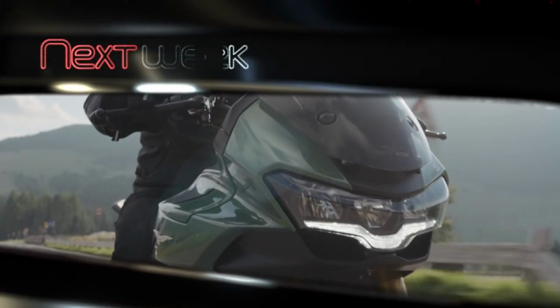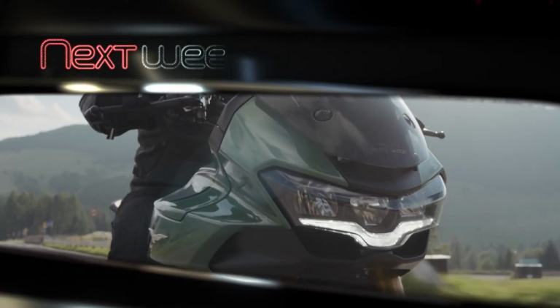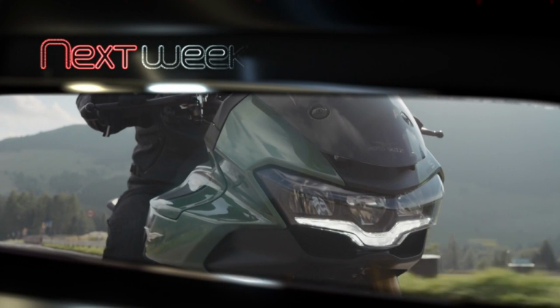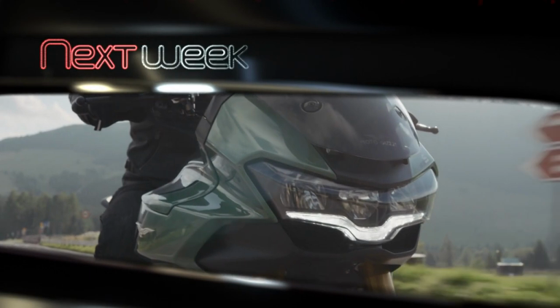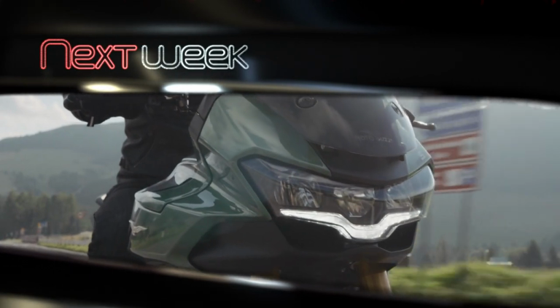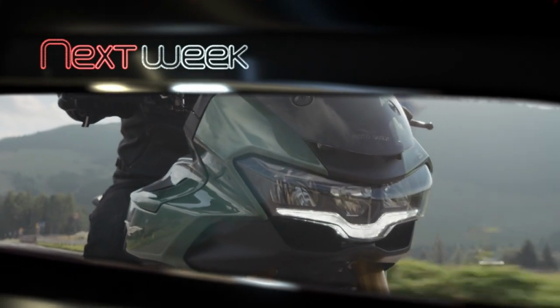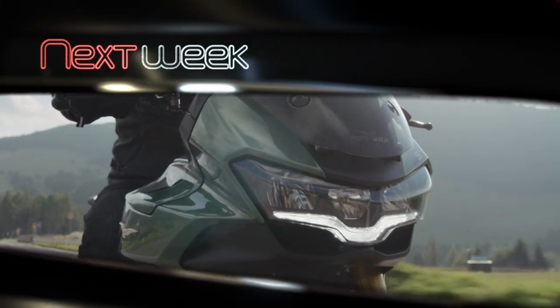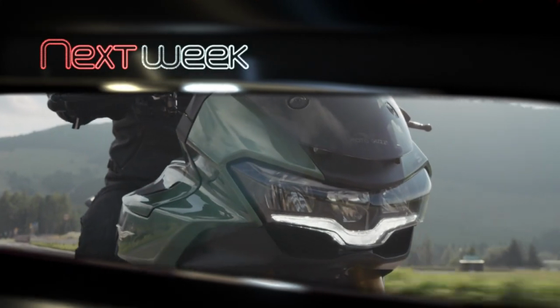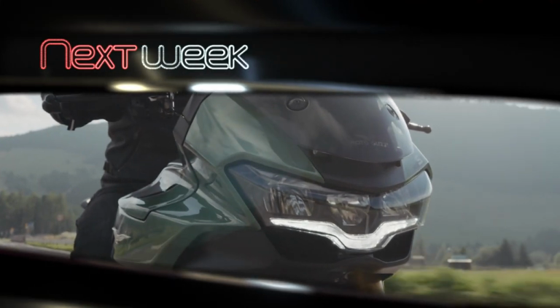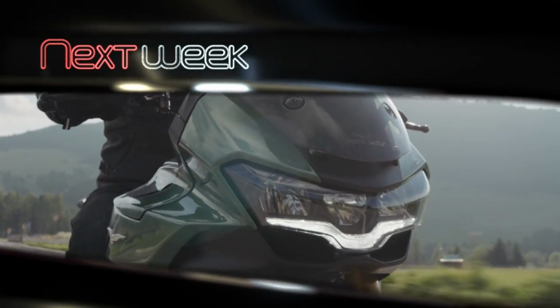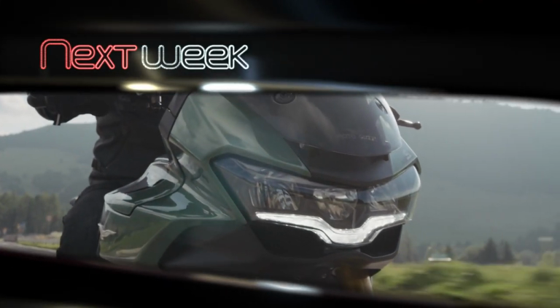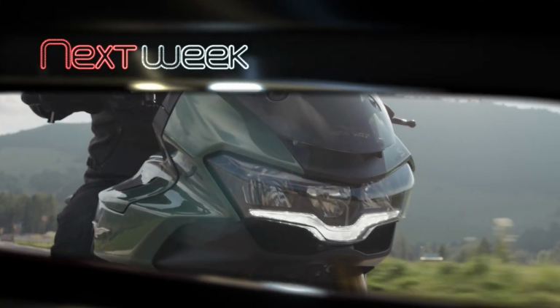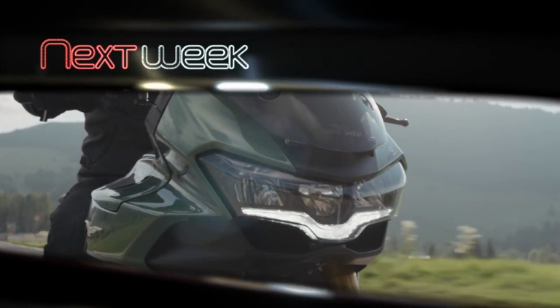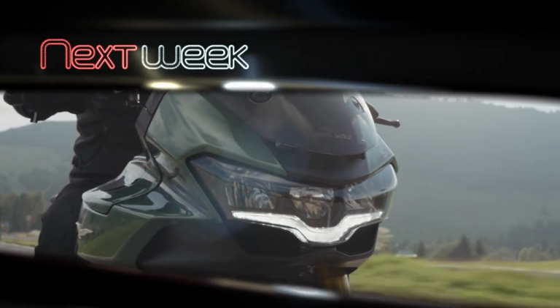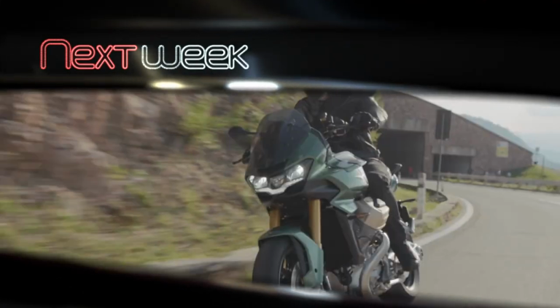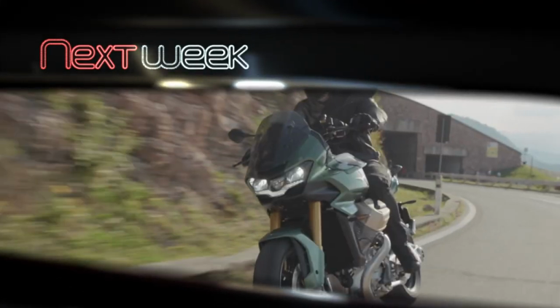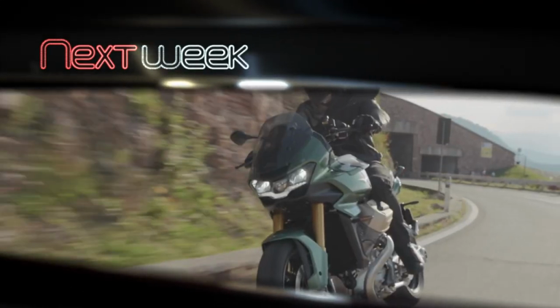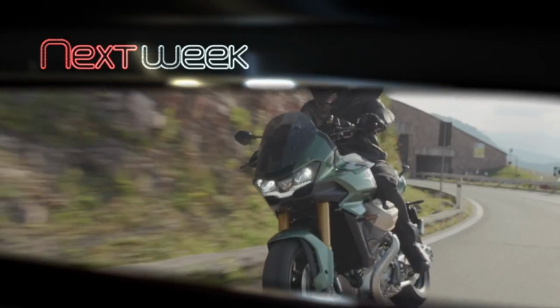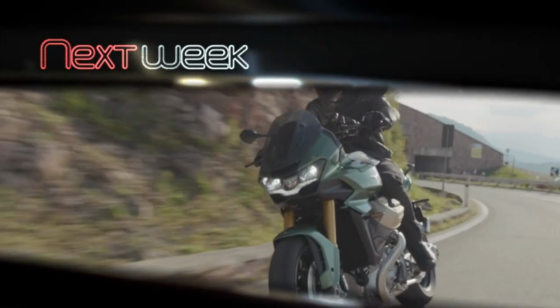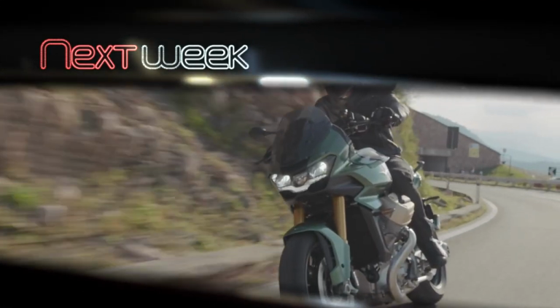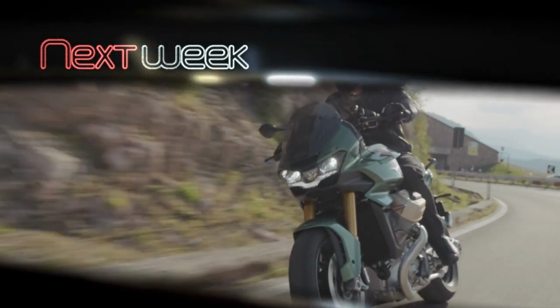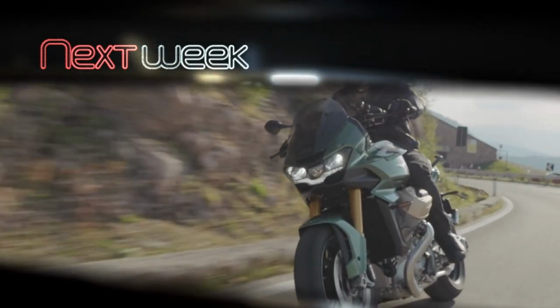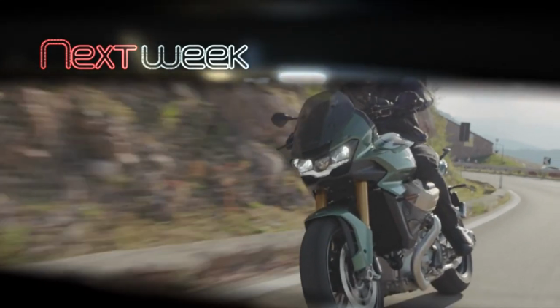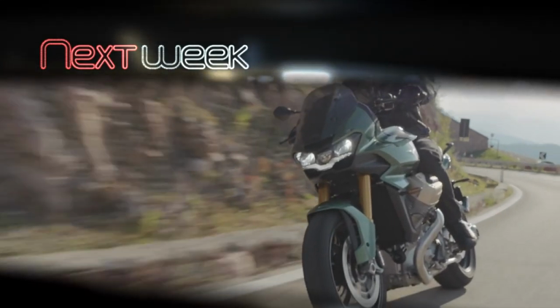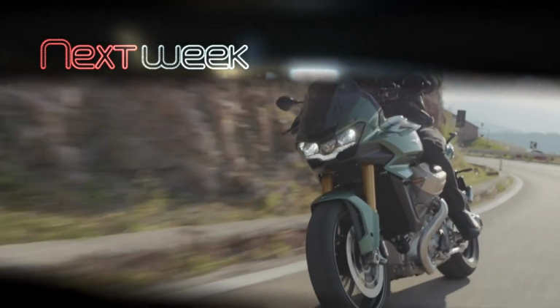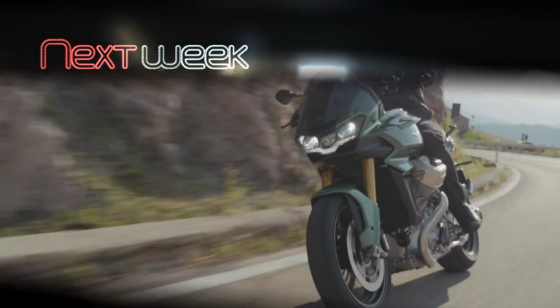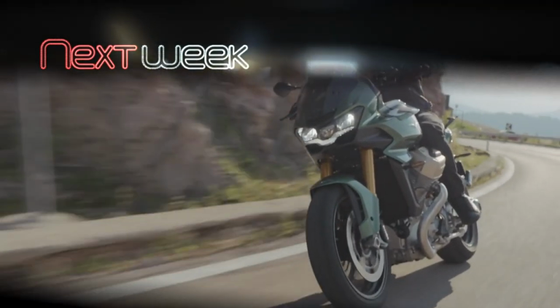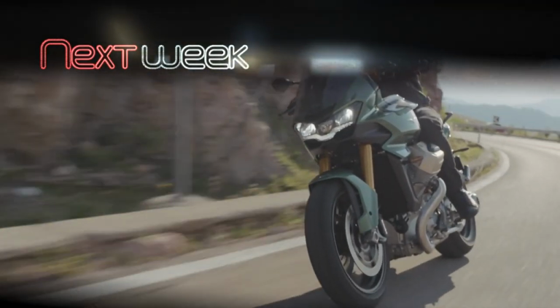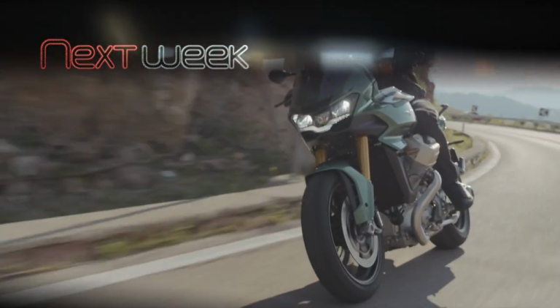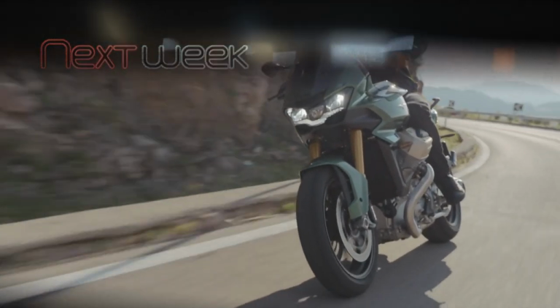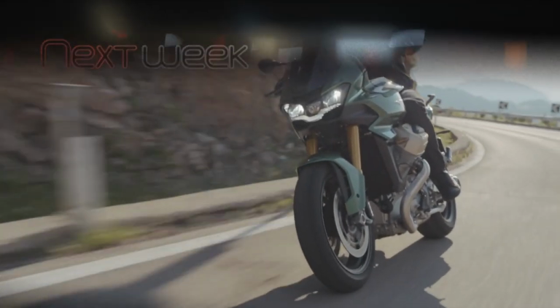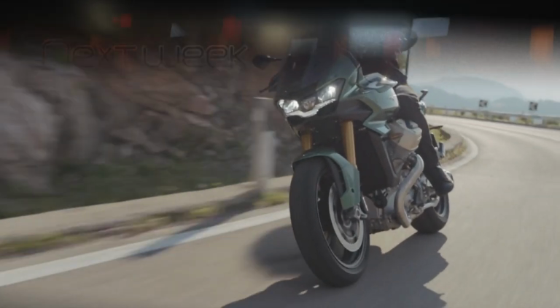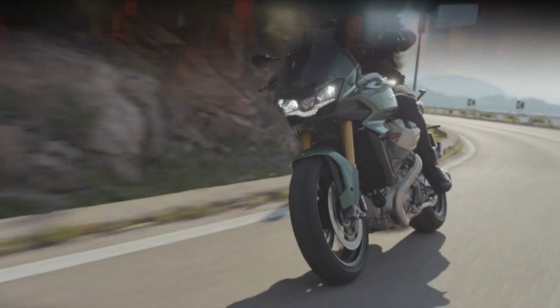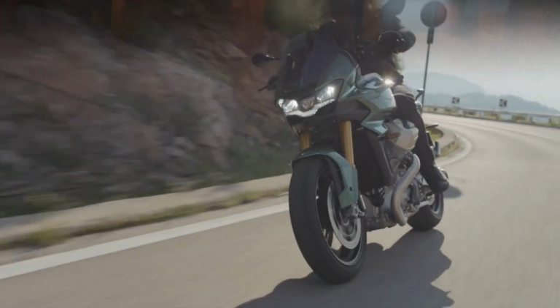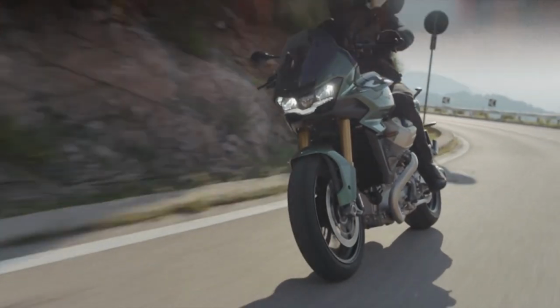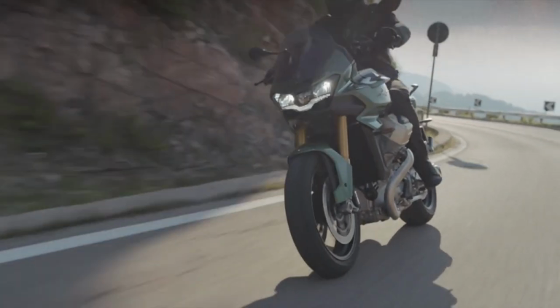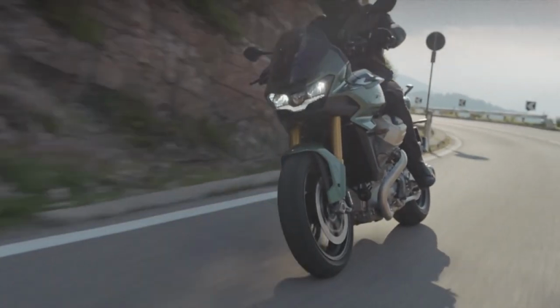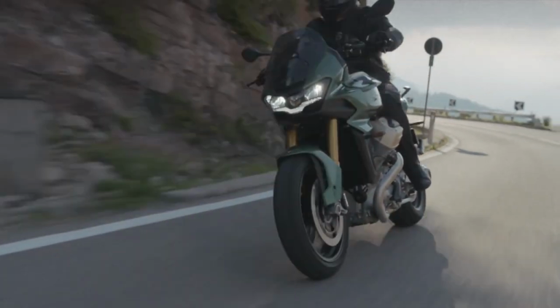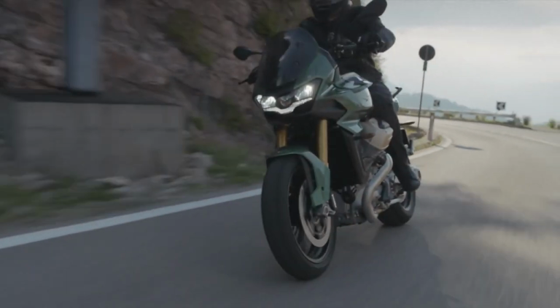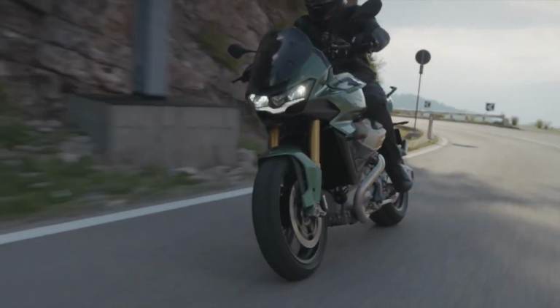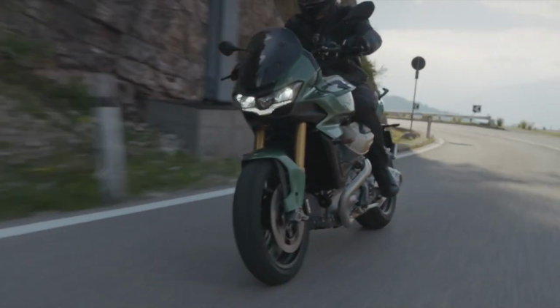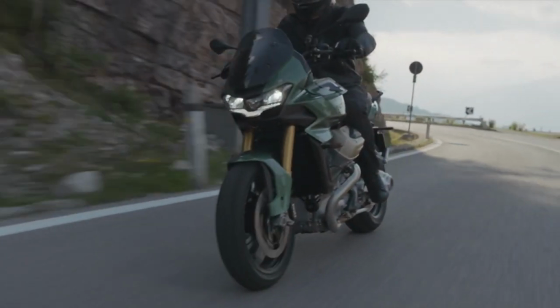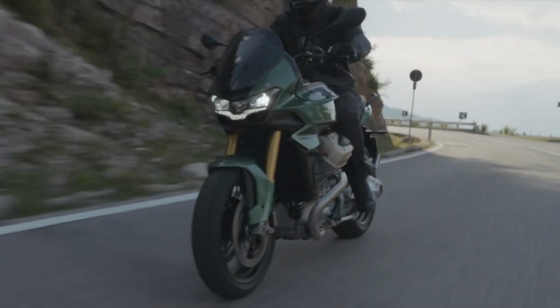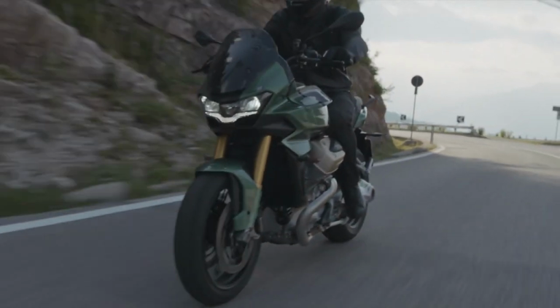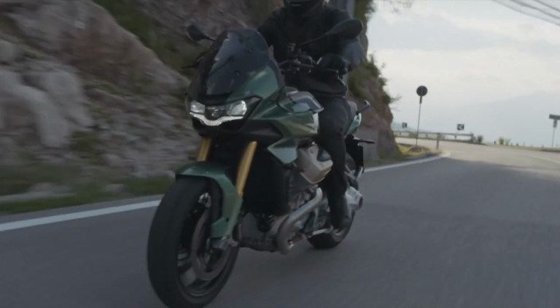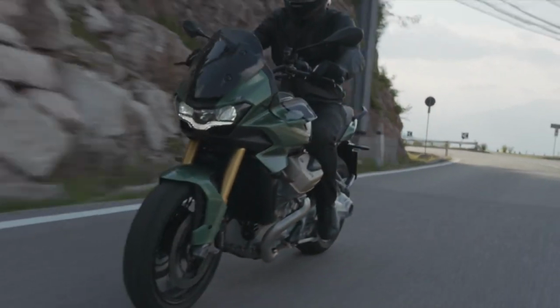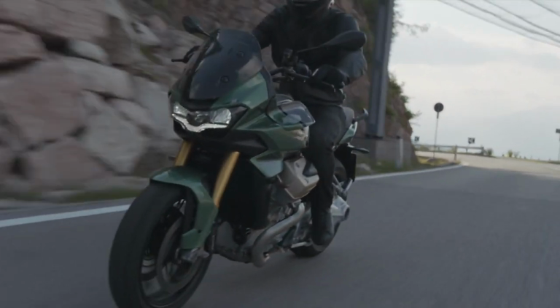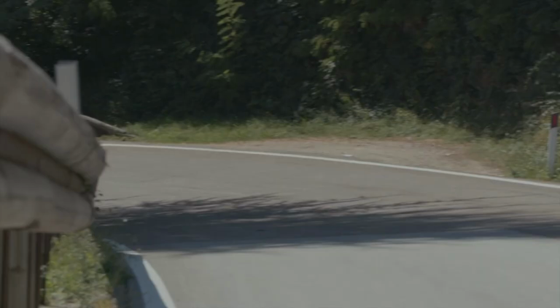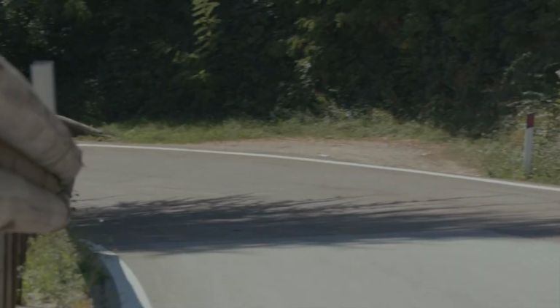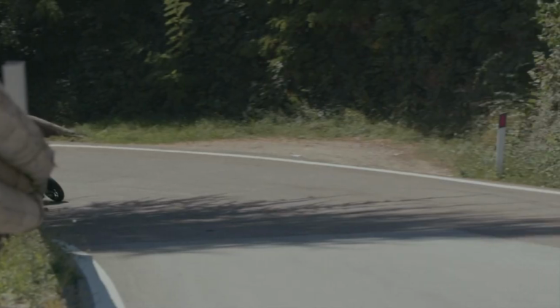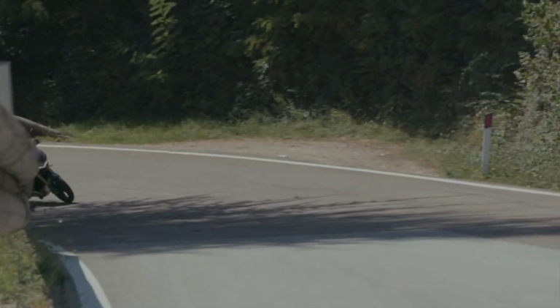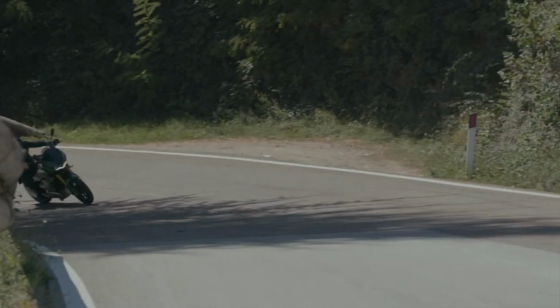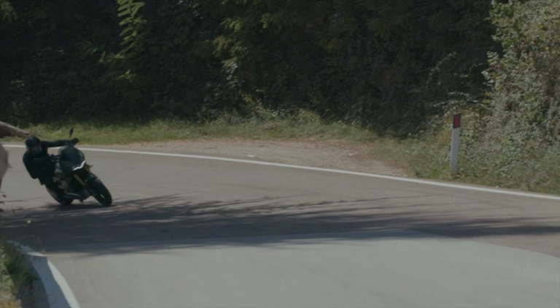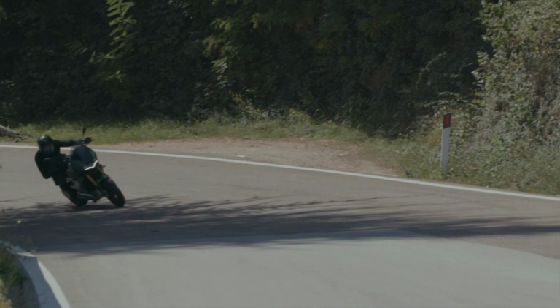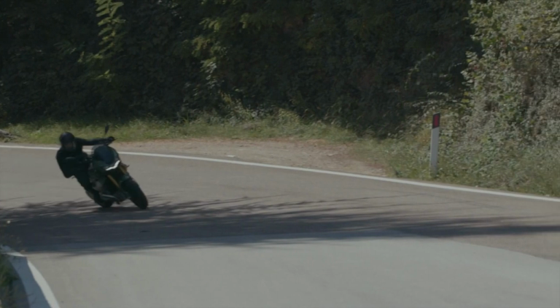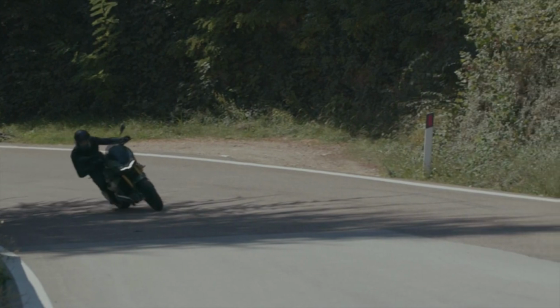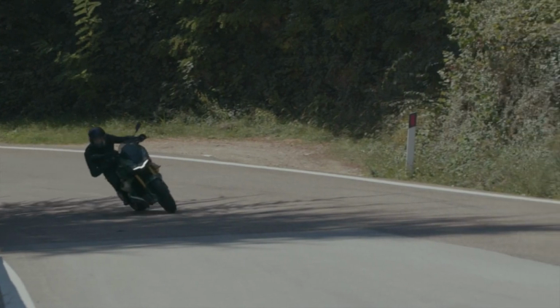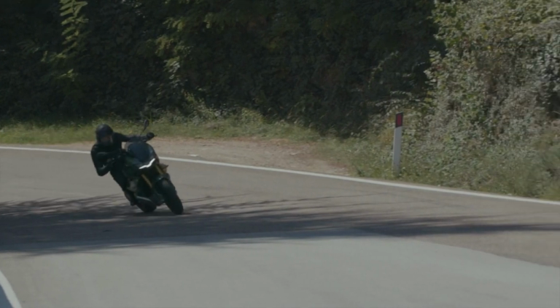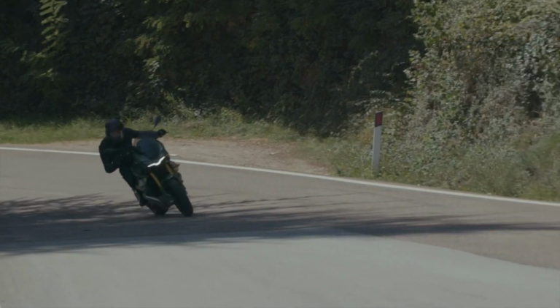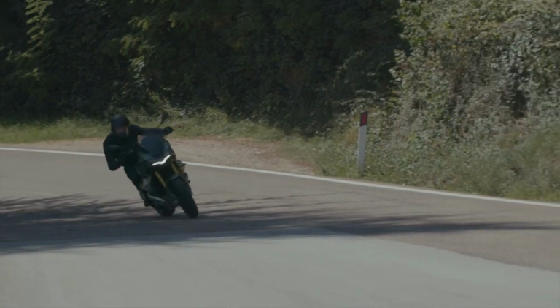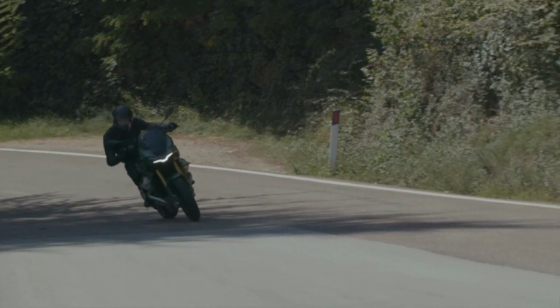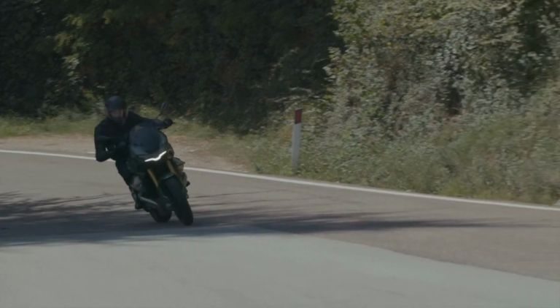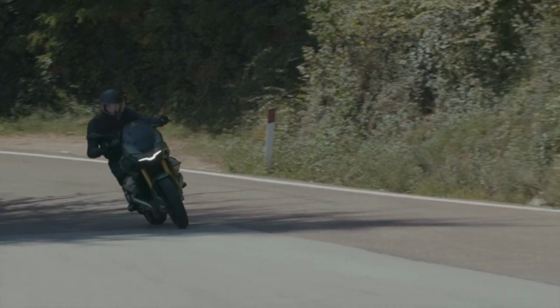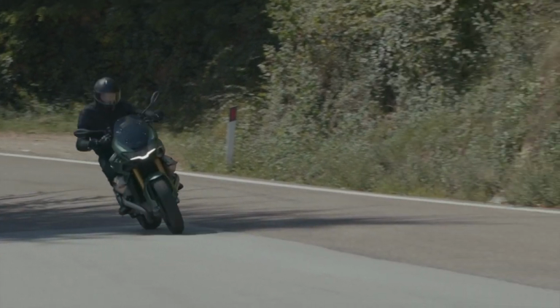Join us again next week on Auto Mondial as we bring you some two-wheeled fun with the new Moto Guzzi V100.